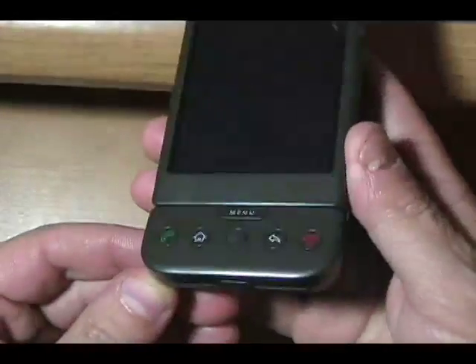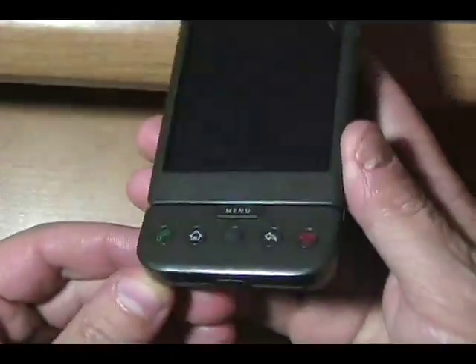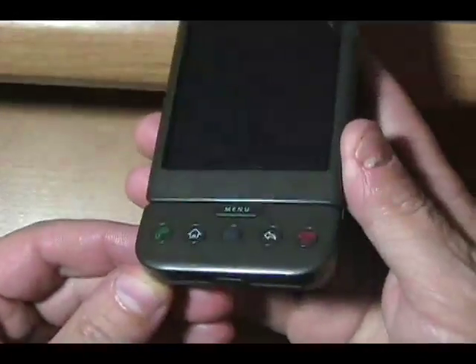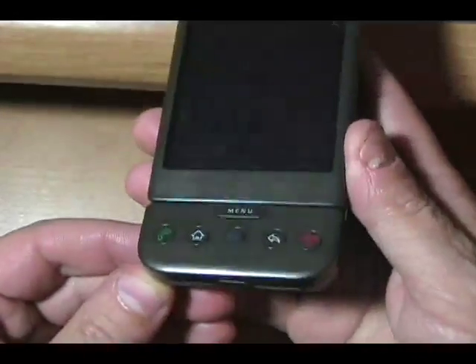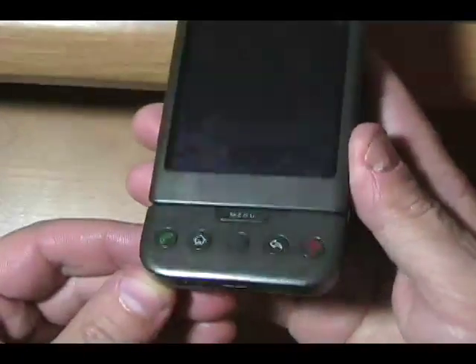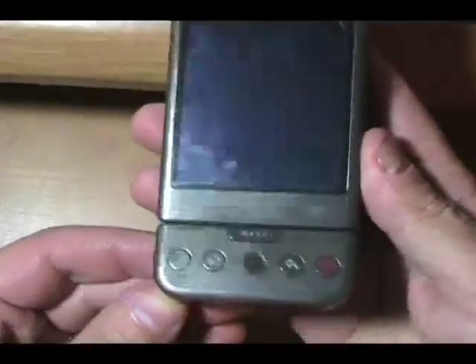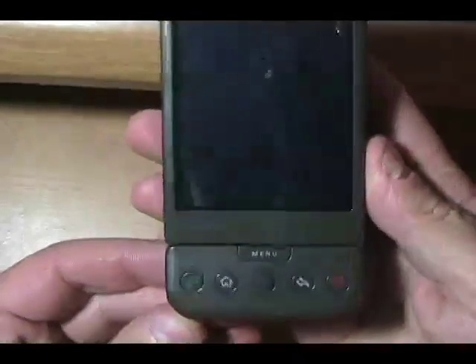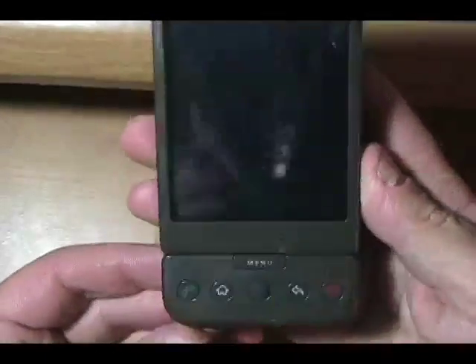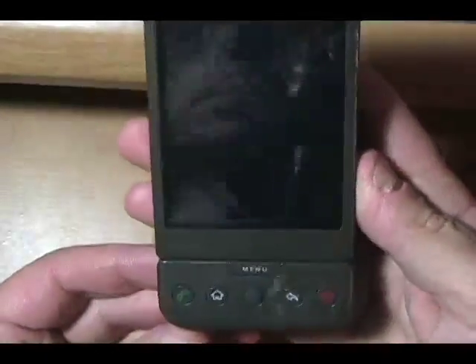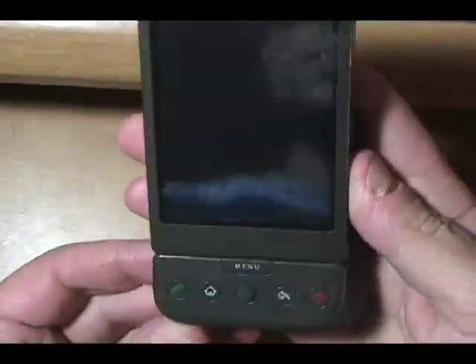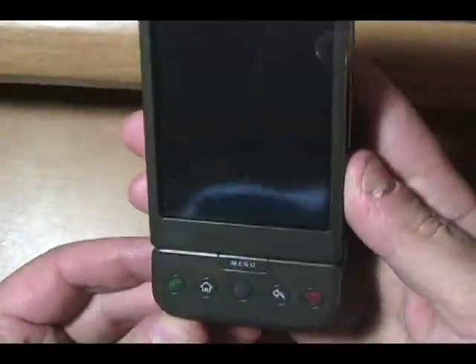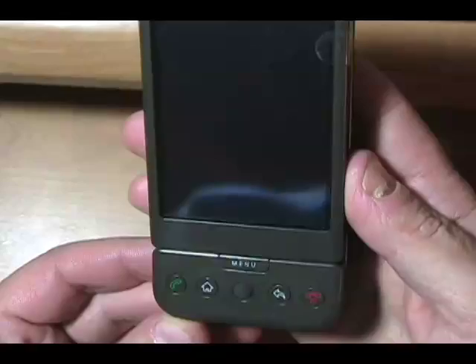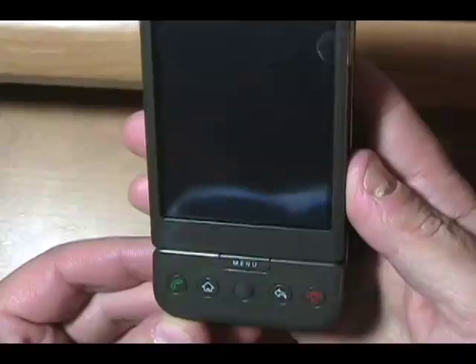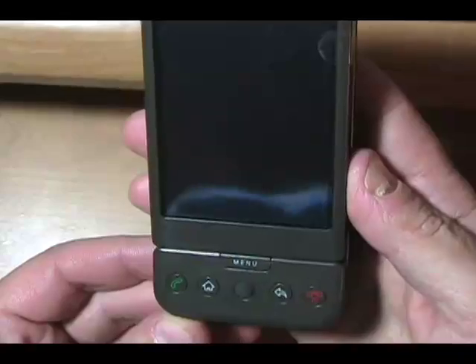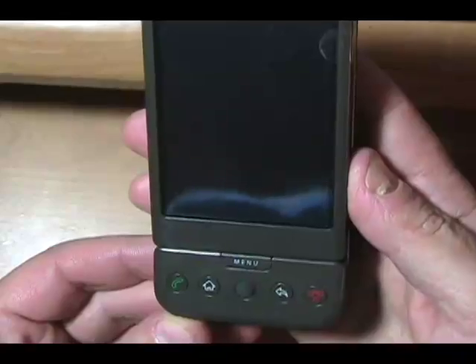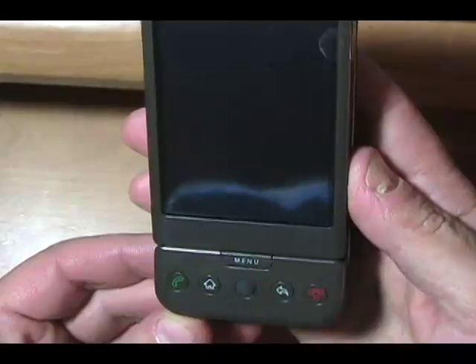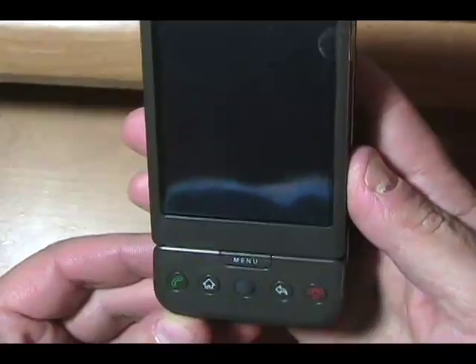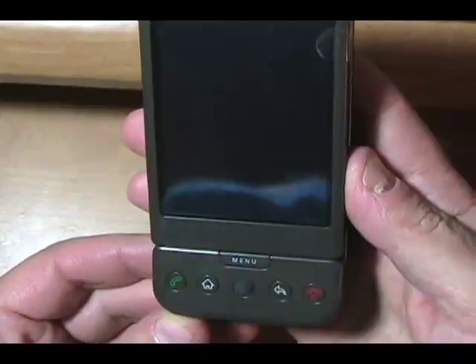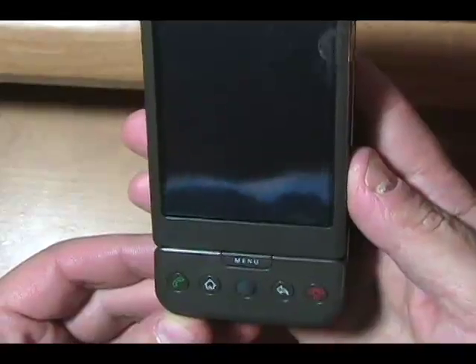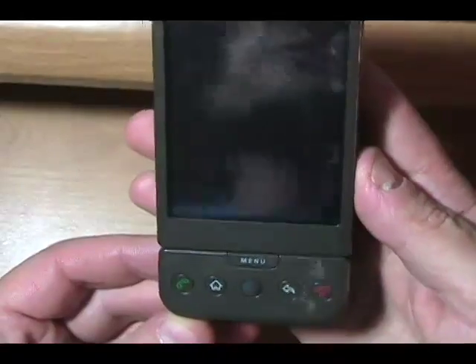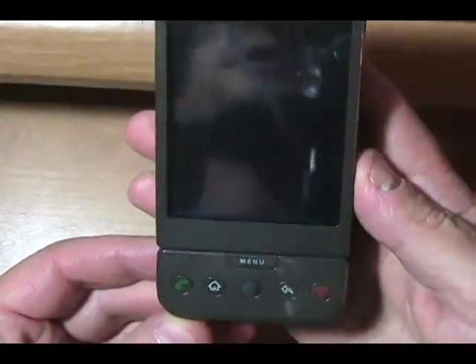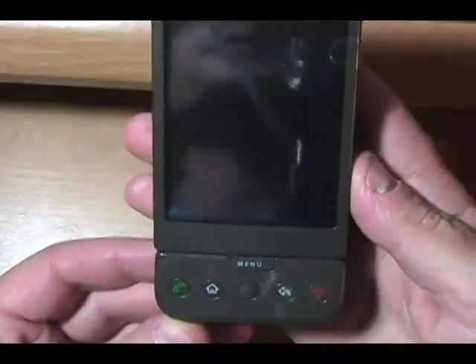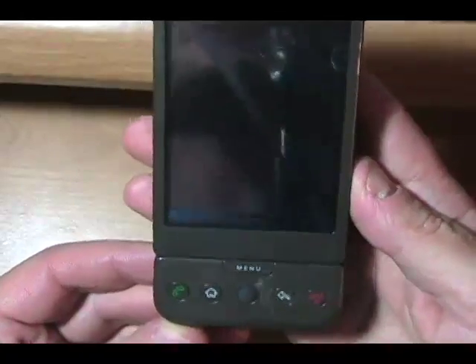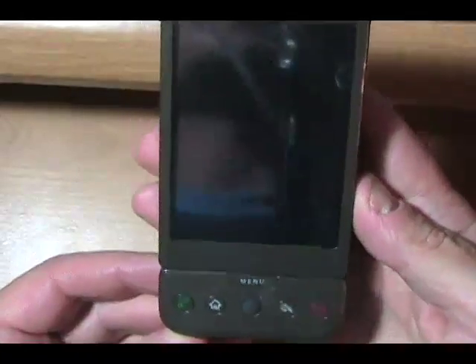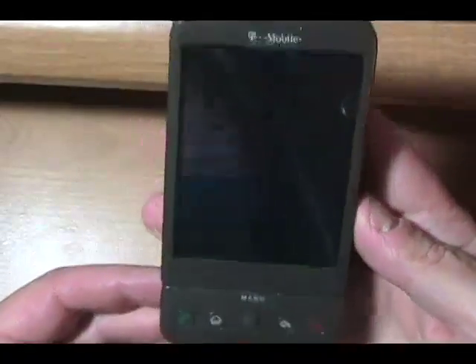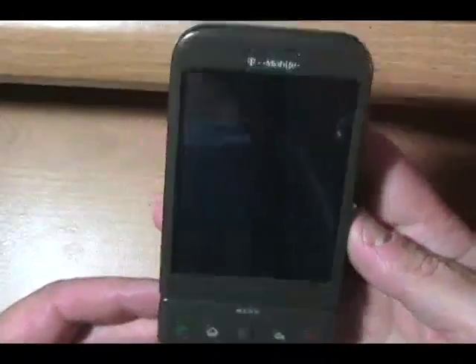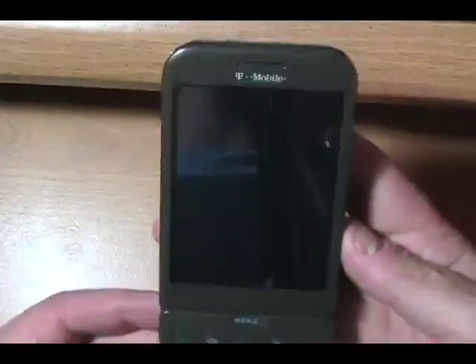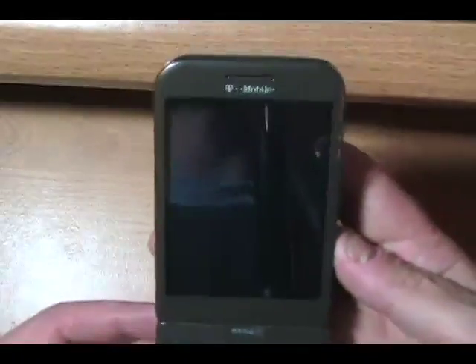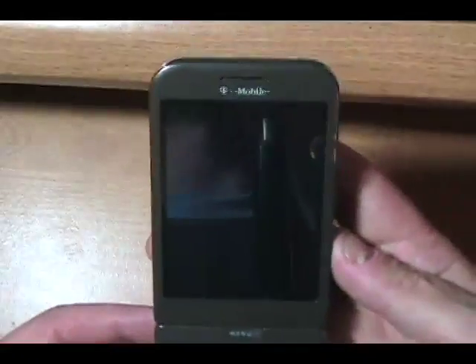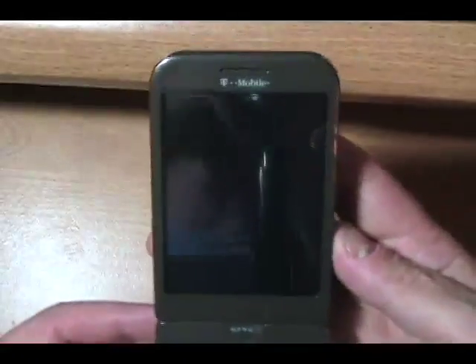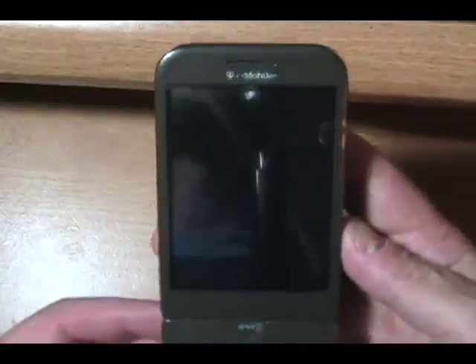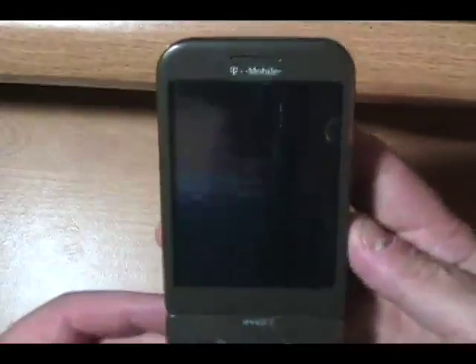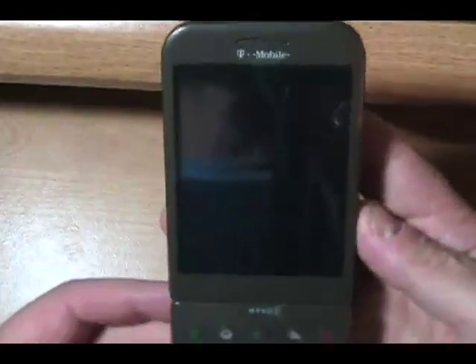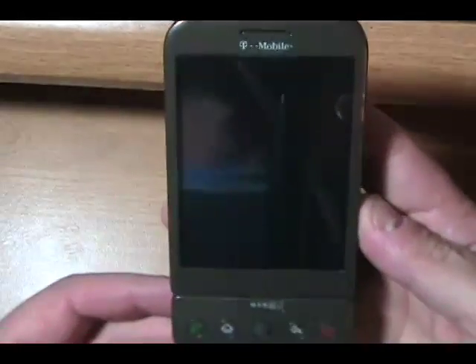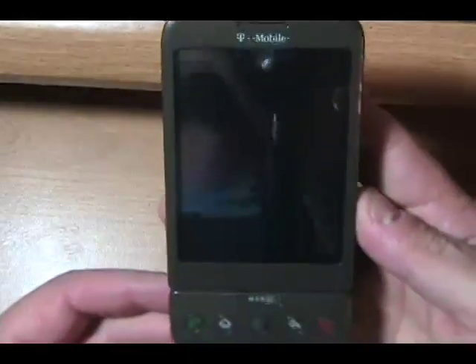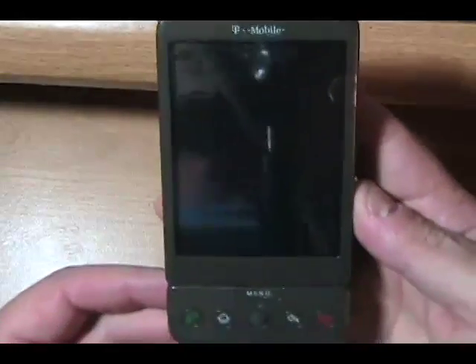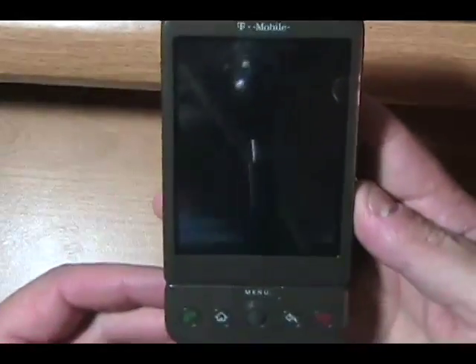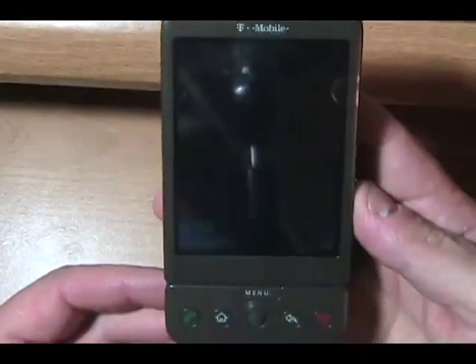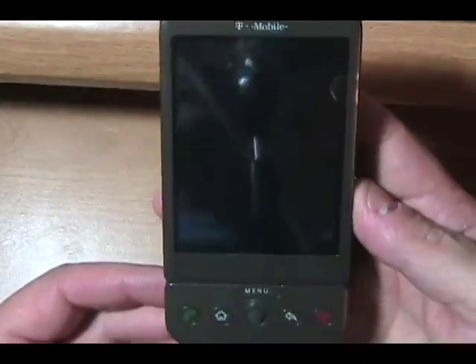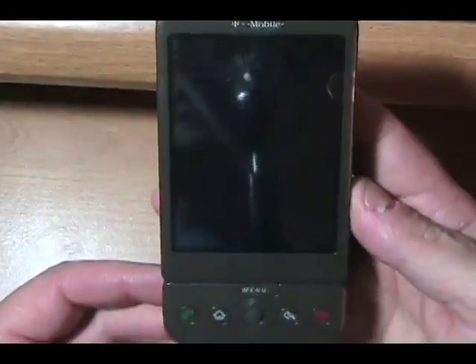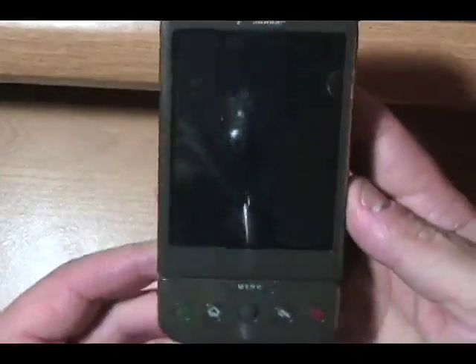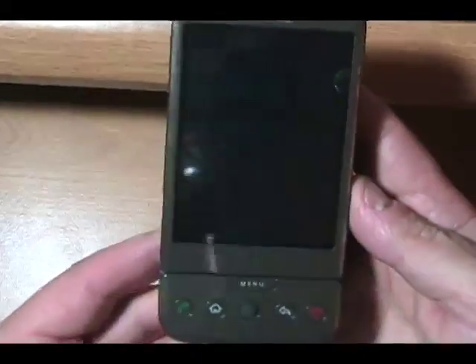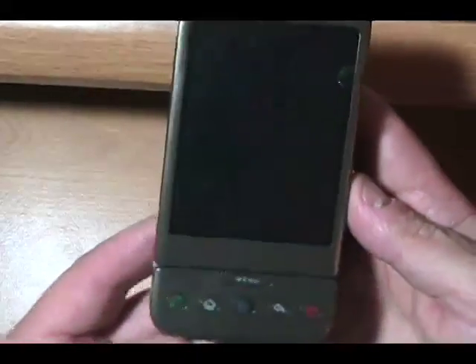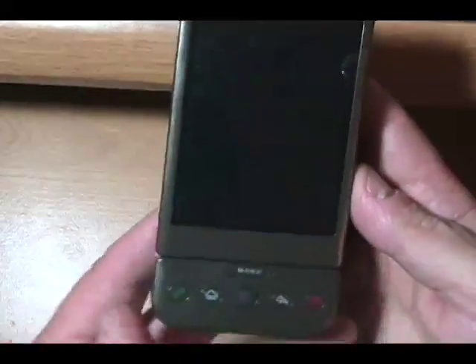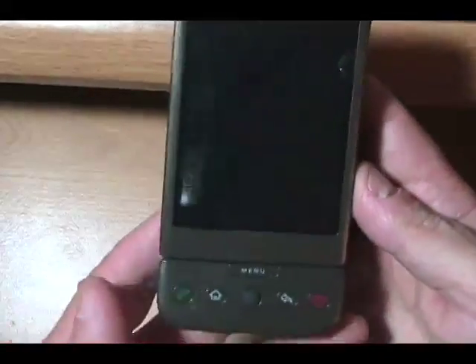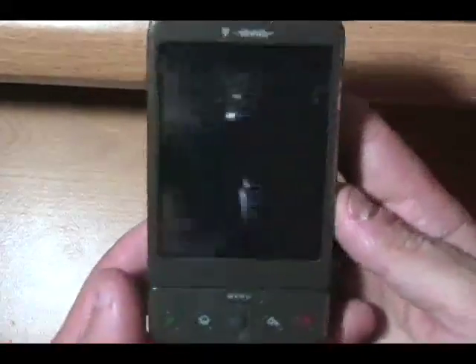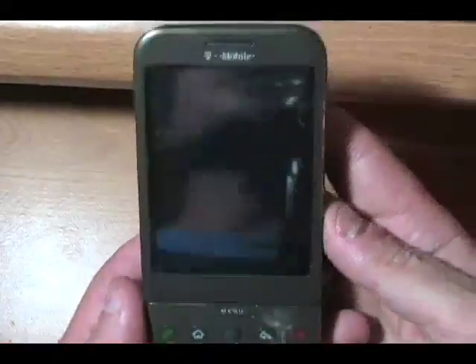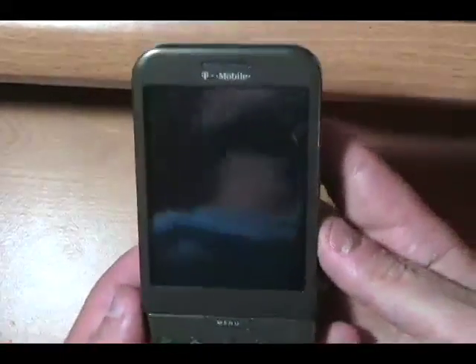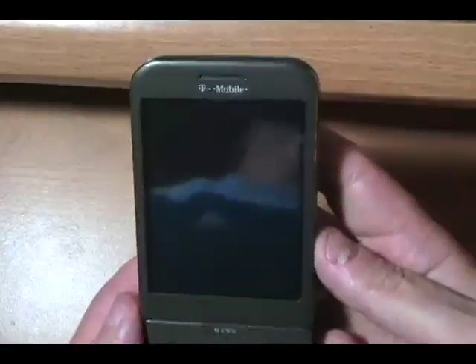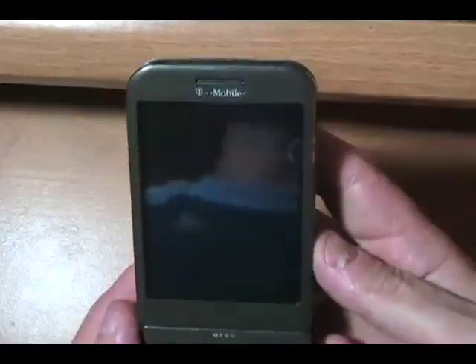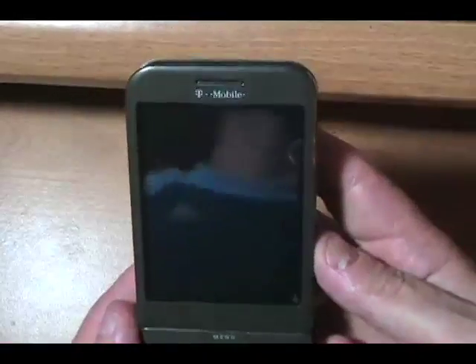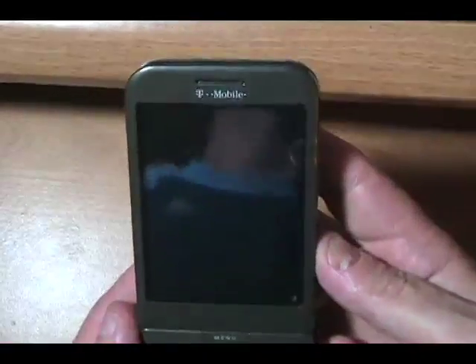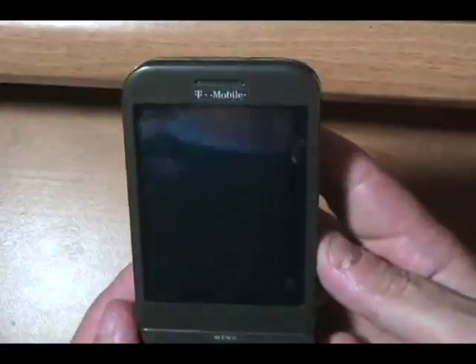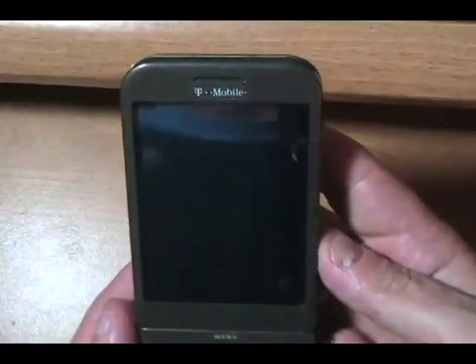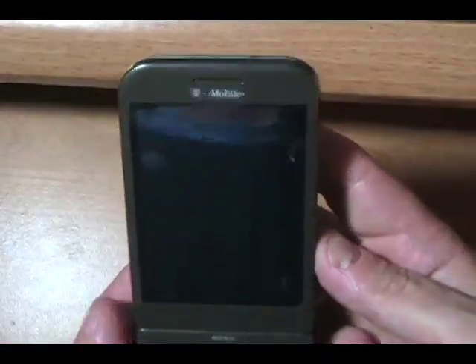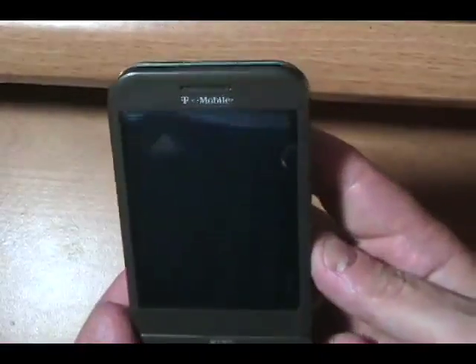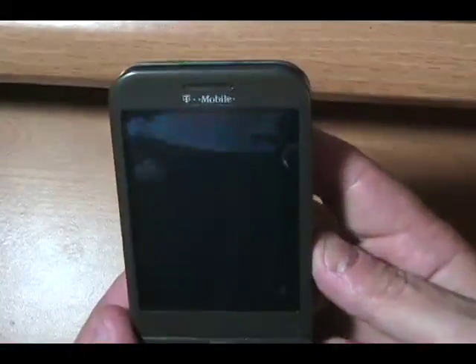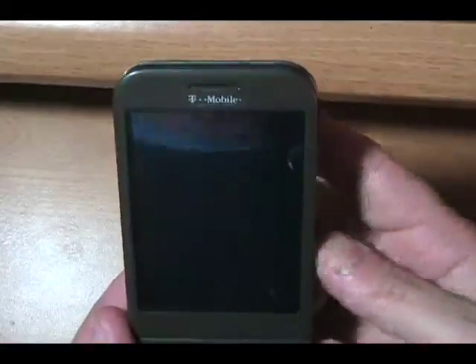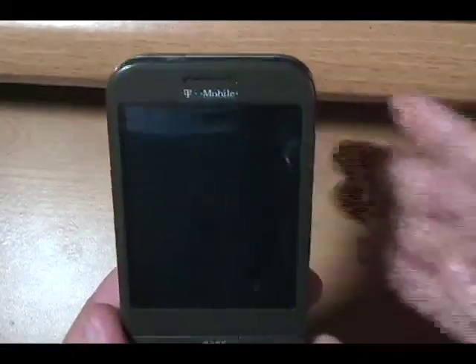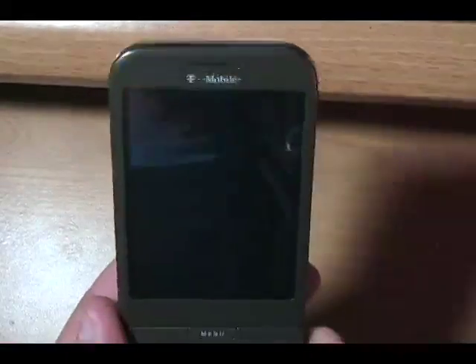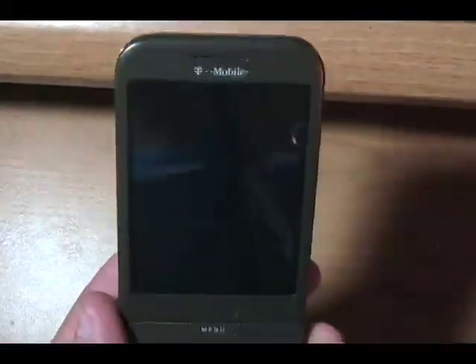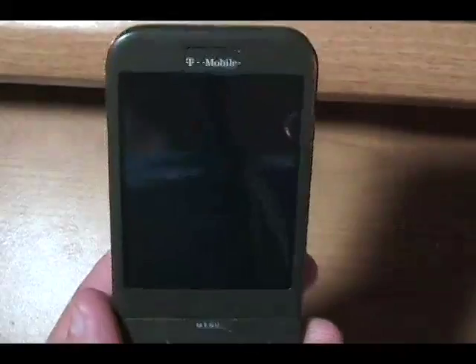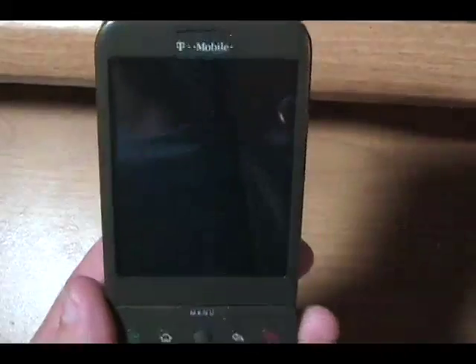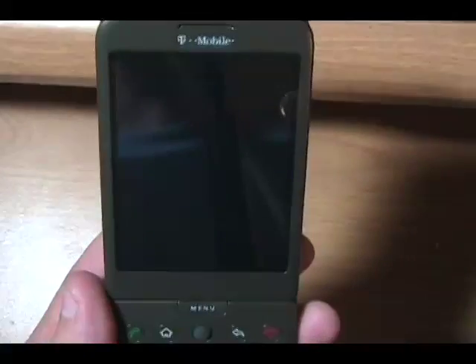There you go — the T-Mobile G1, just a quick overview, a look at the Google phone, the first of many I presume. I'll have this for another 10 days, so shoot me your questions and we will take a look. Thanks.